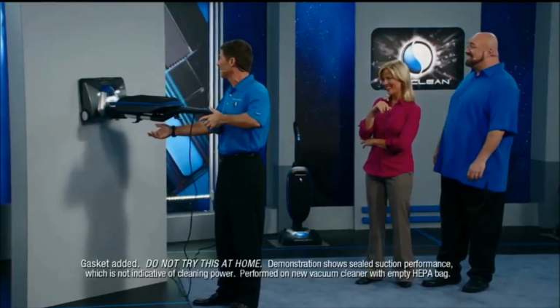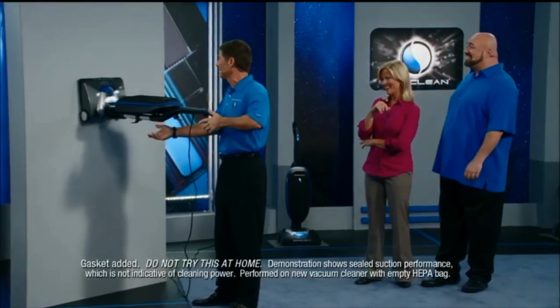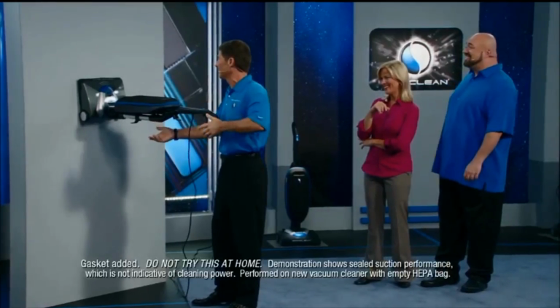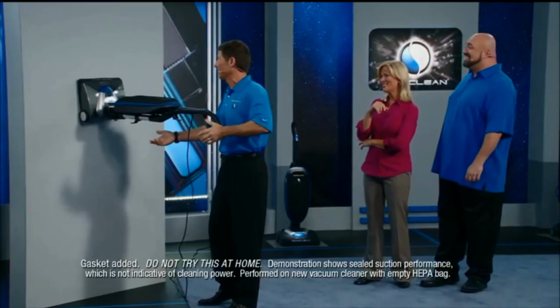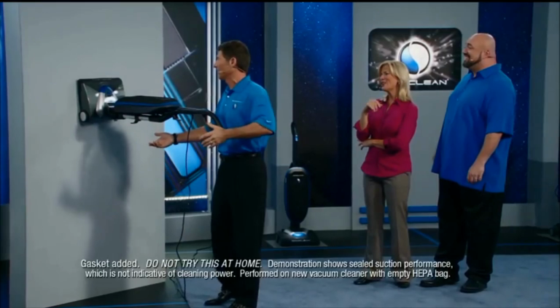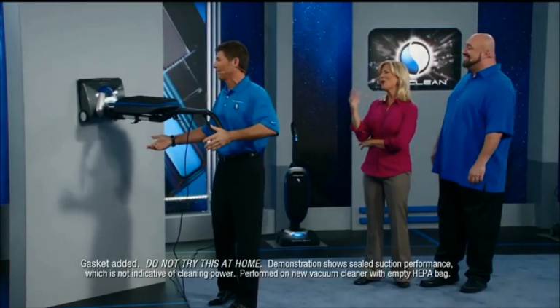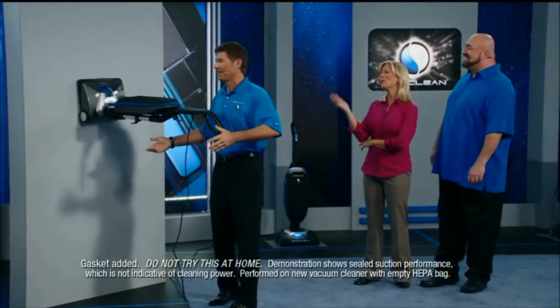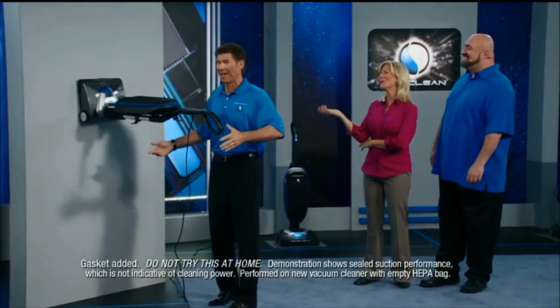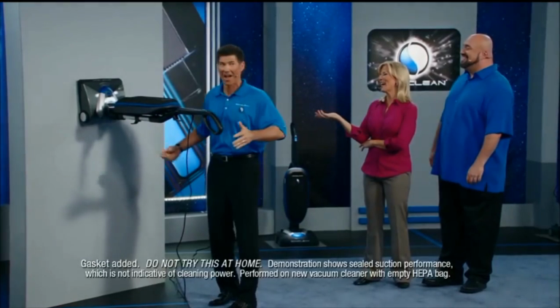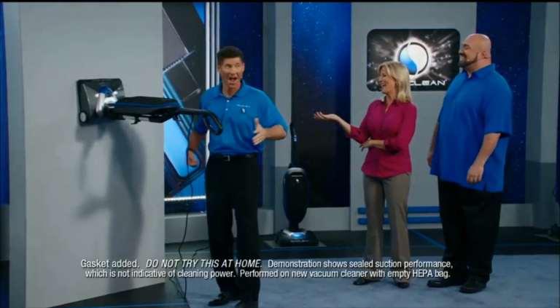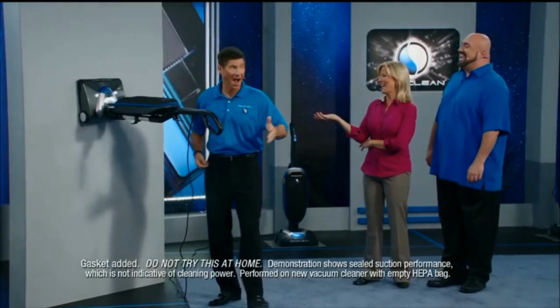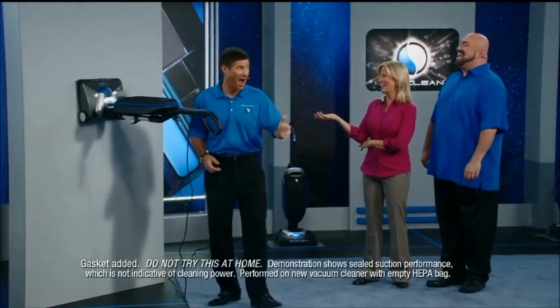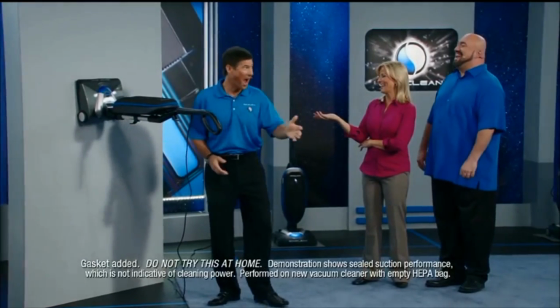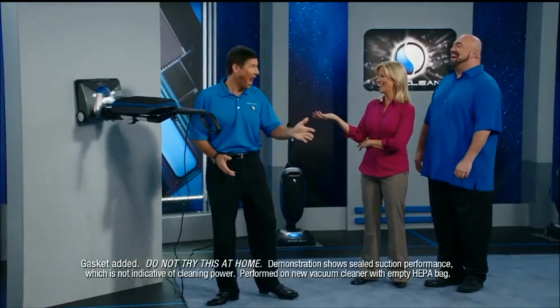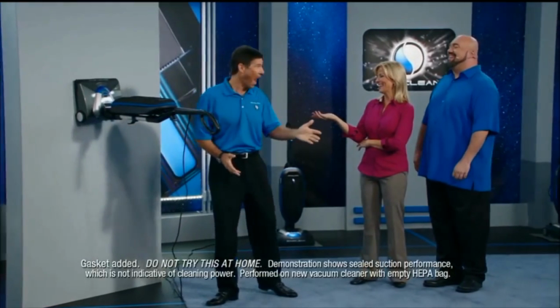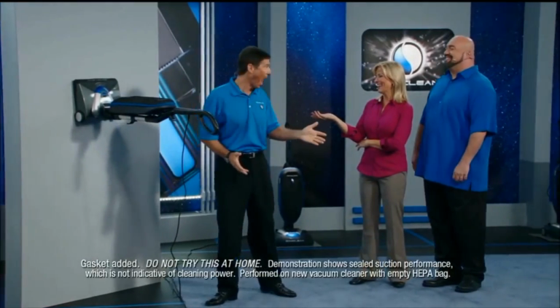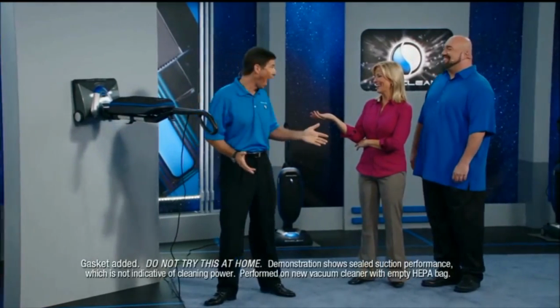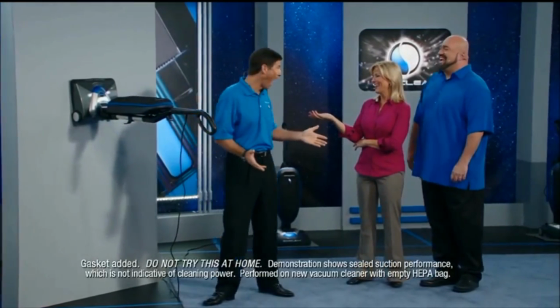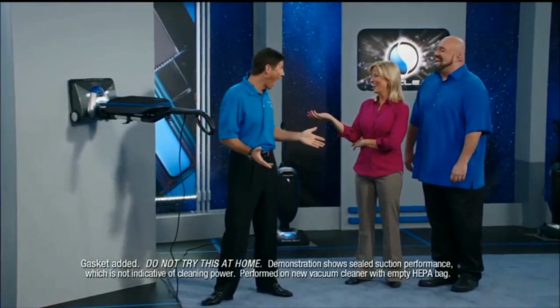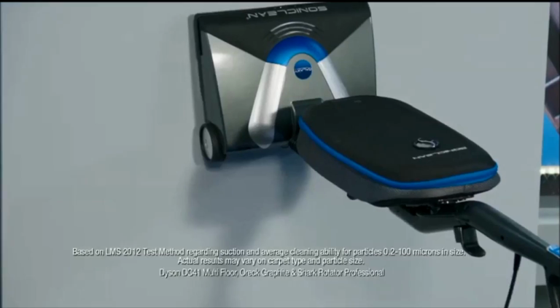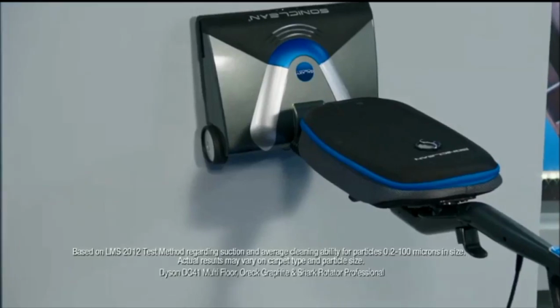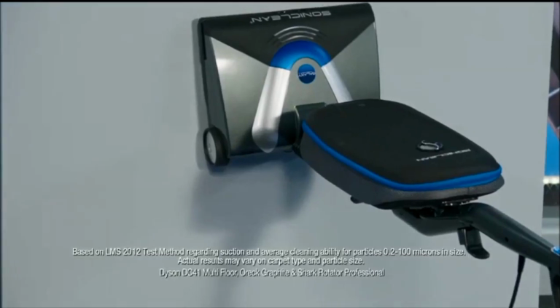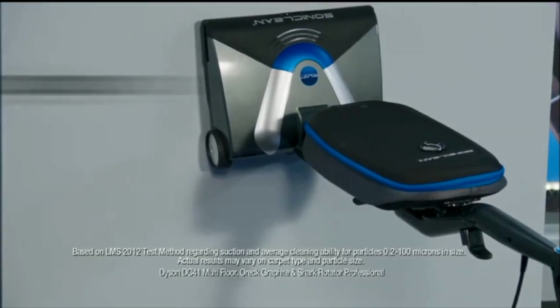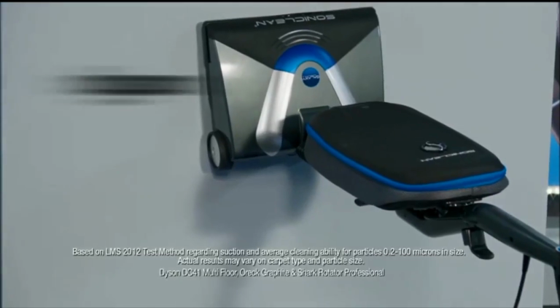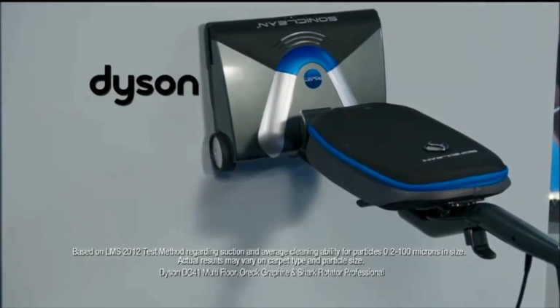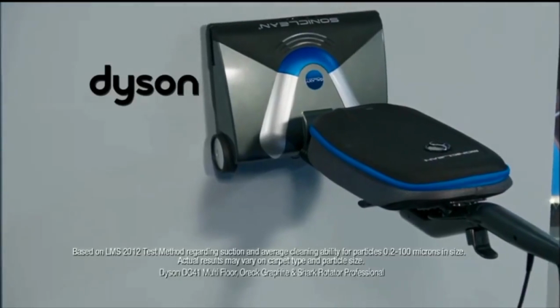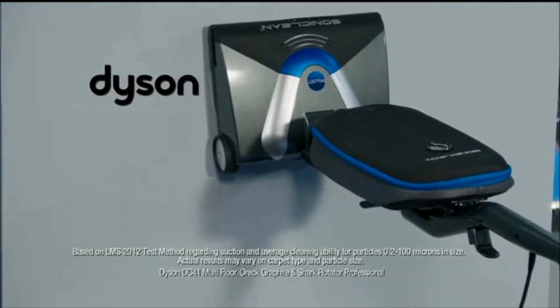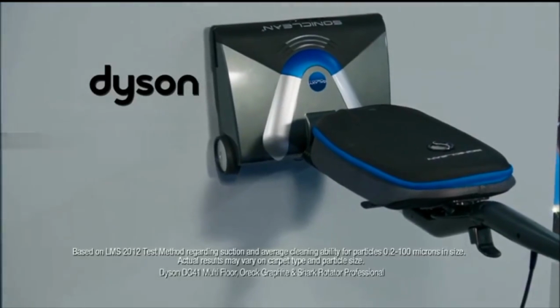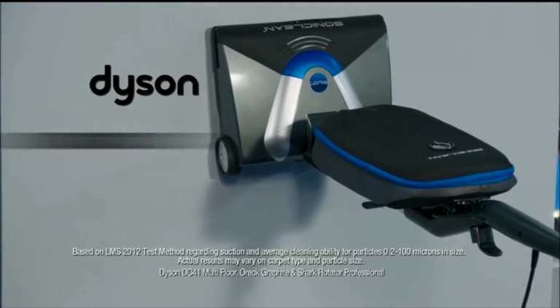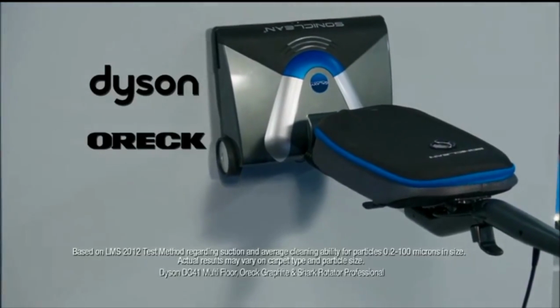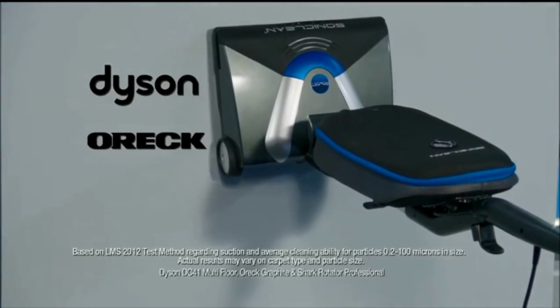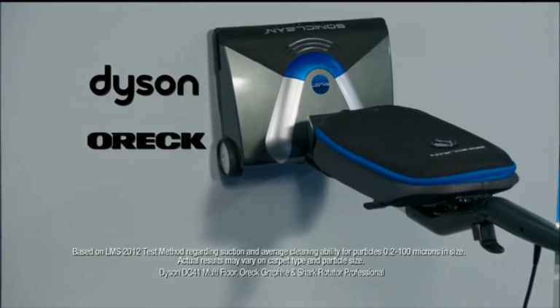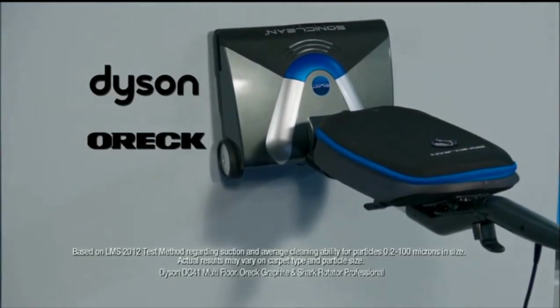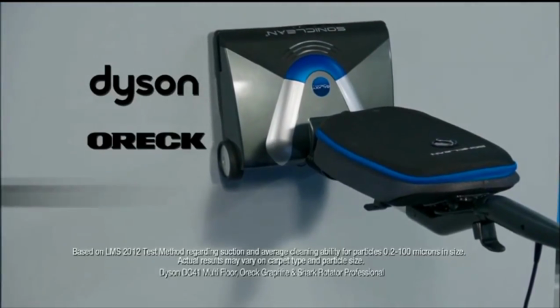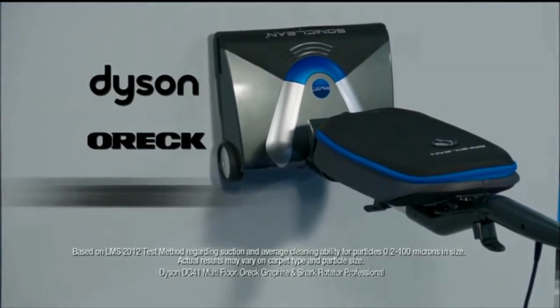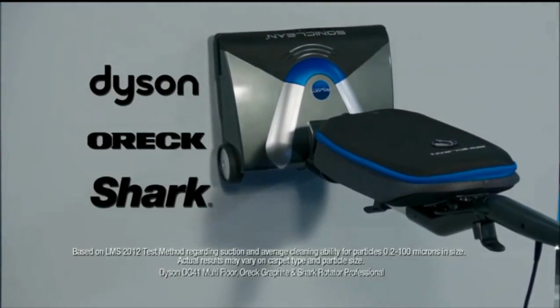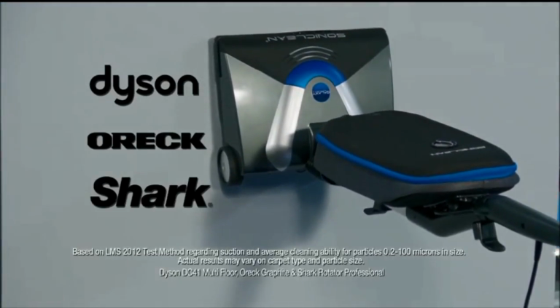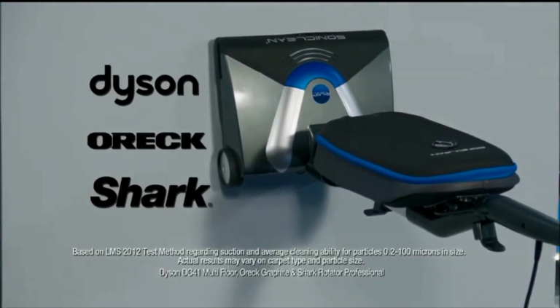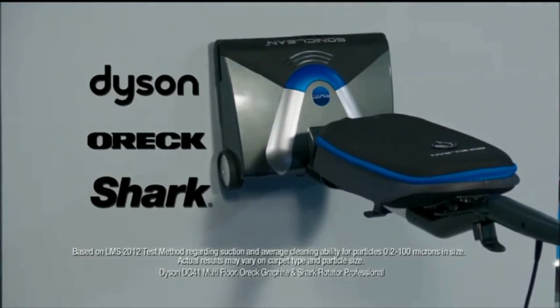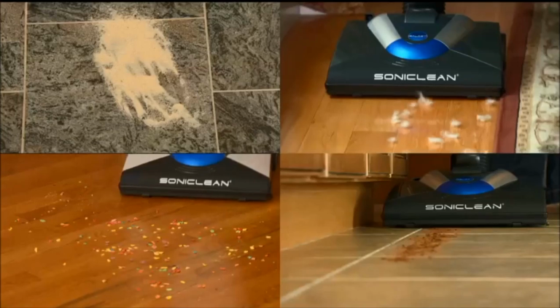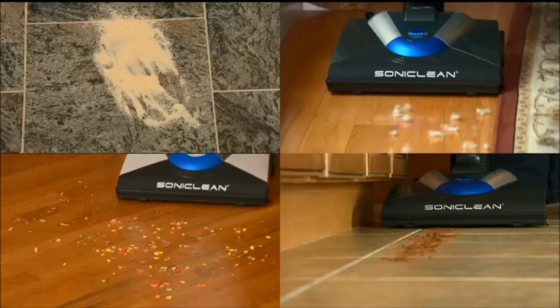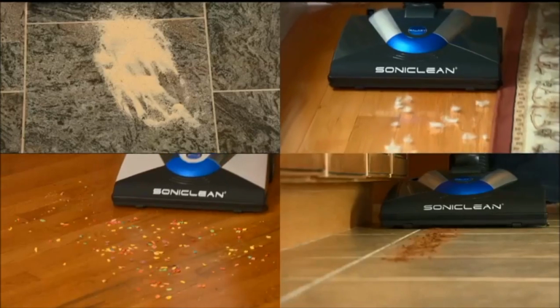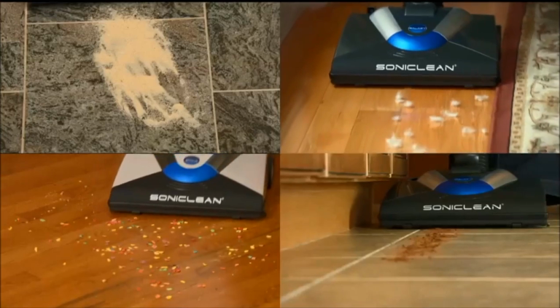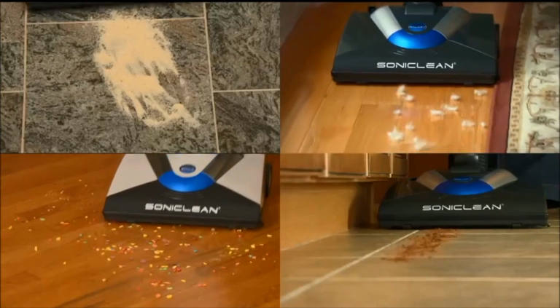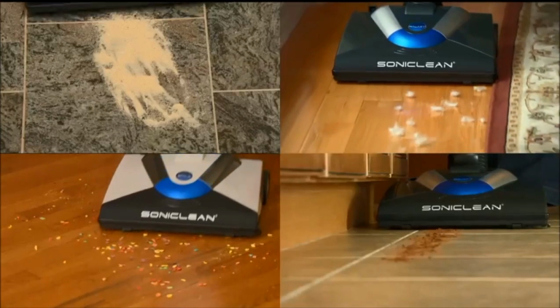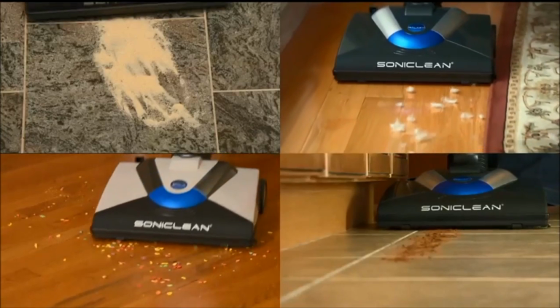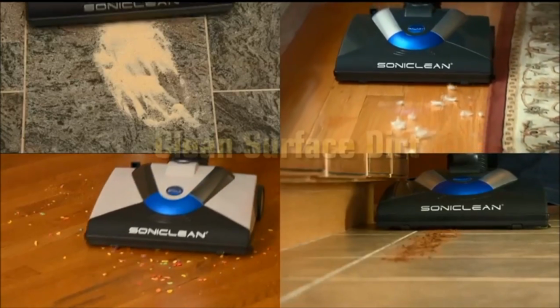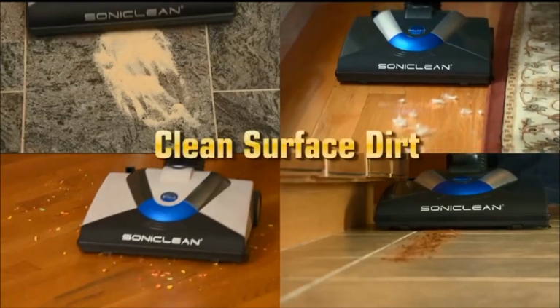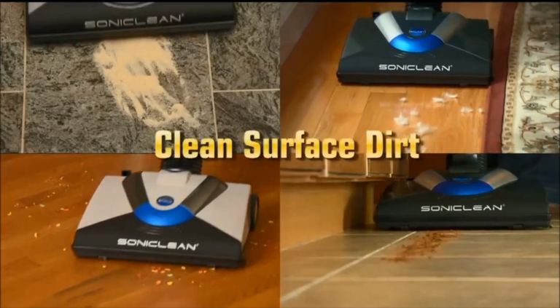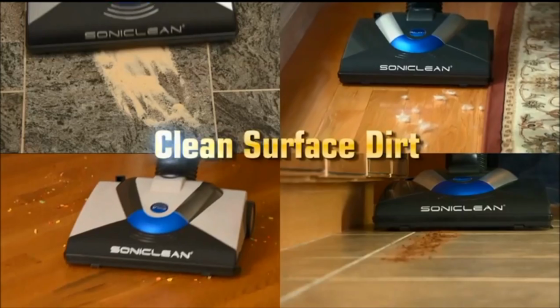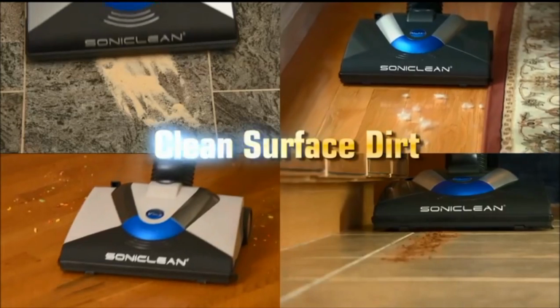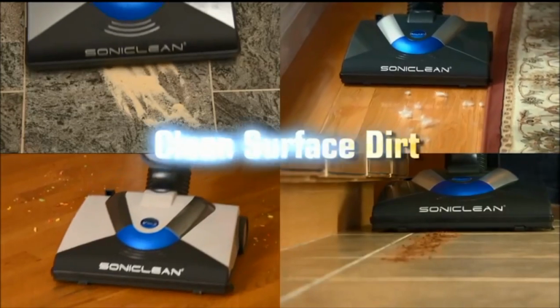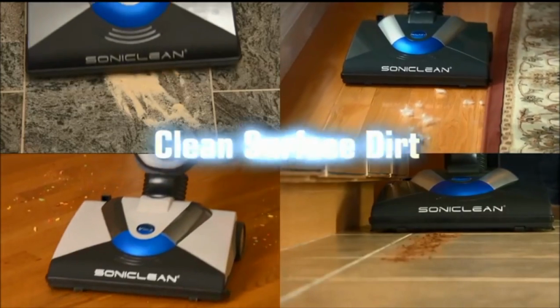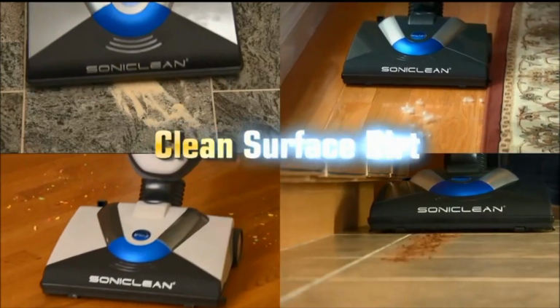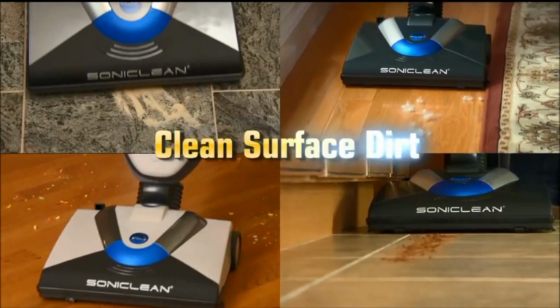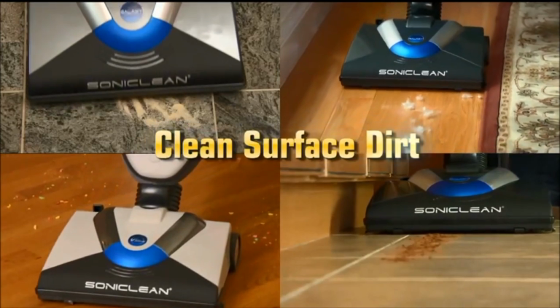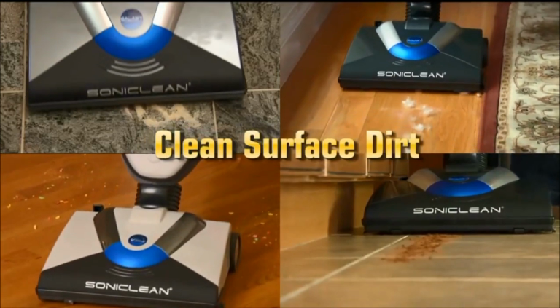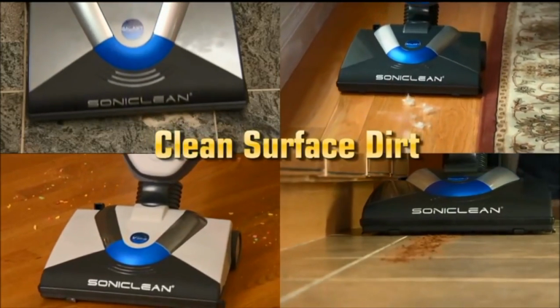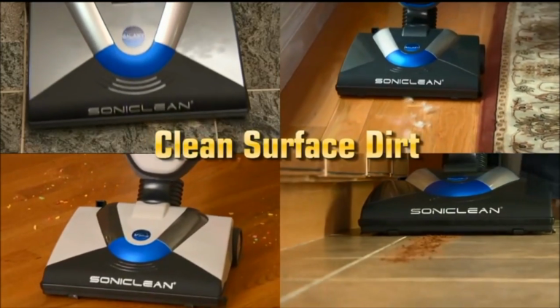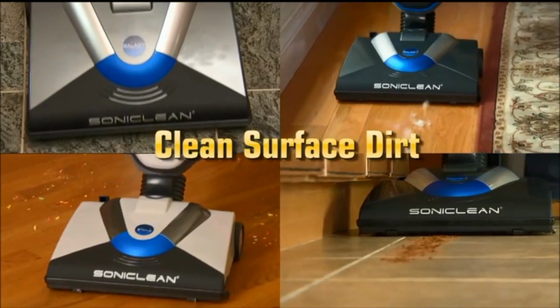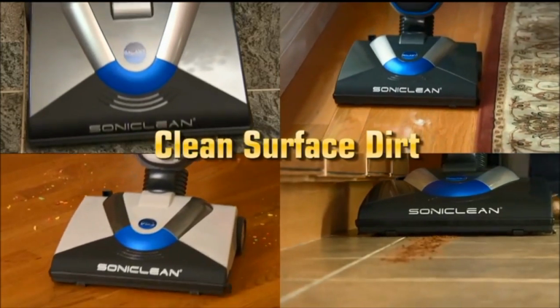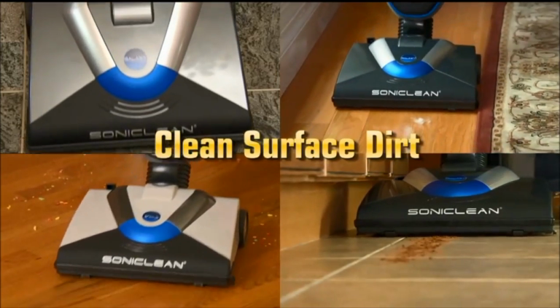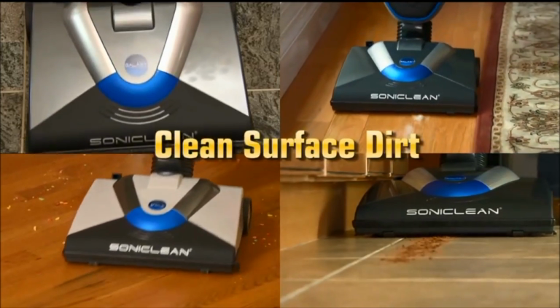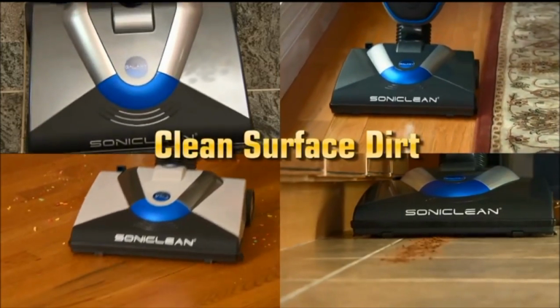Soniclean has more suction and cleans better than Dyson, Auric, and Shard. It picks up sand, pet hair, mud, and food particles.